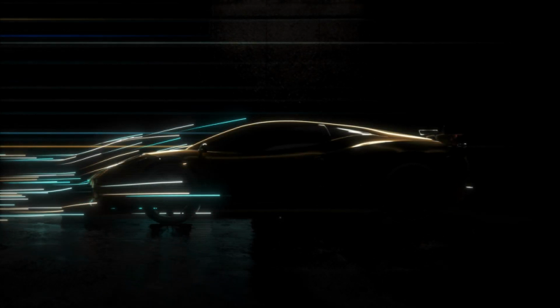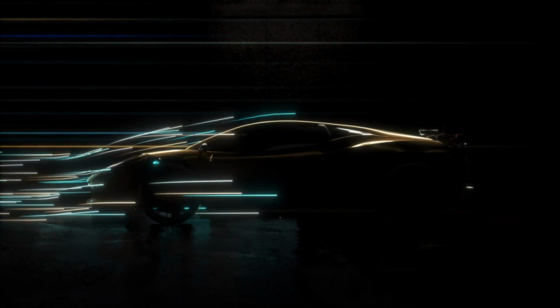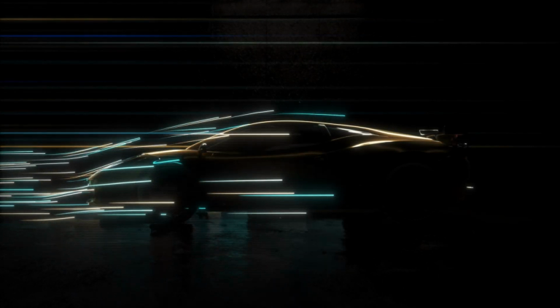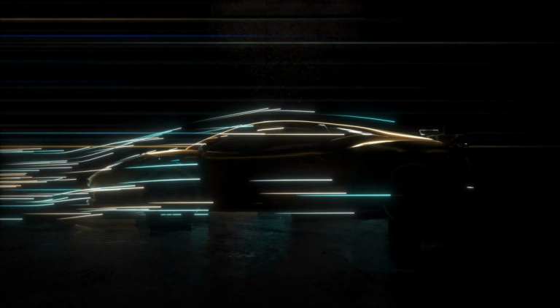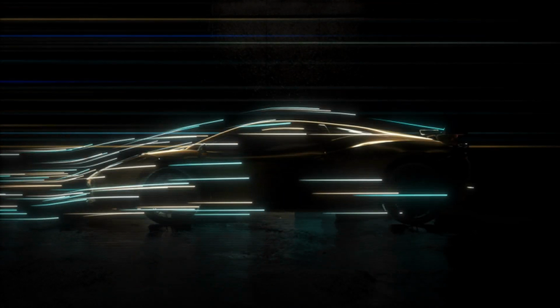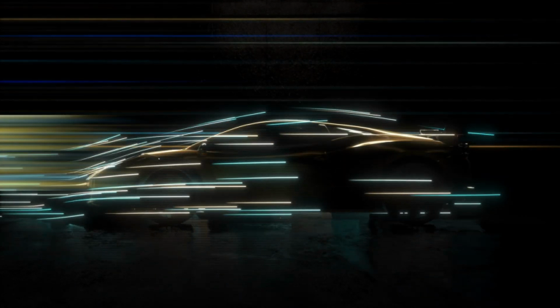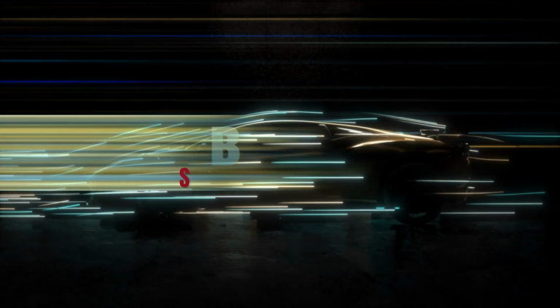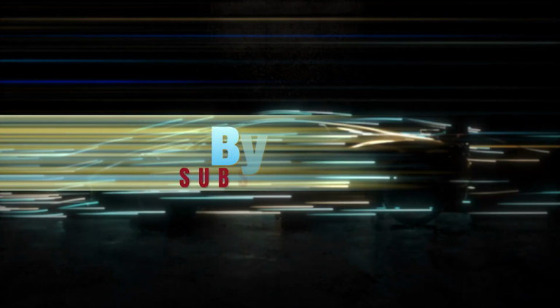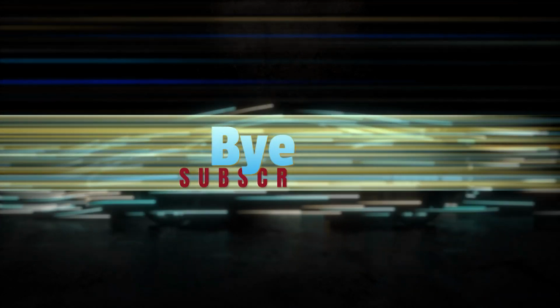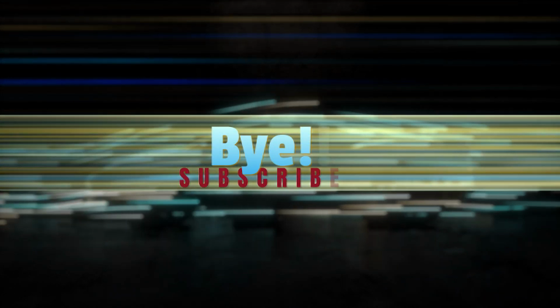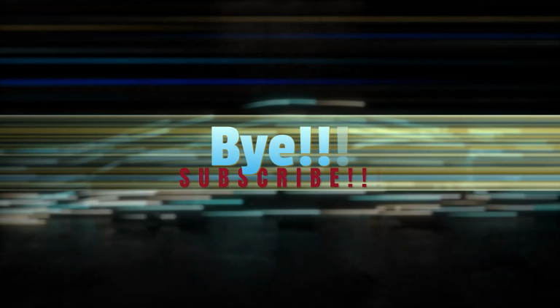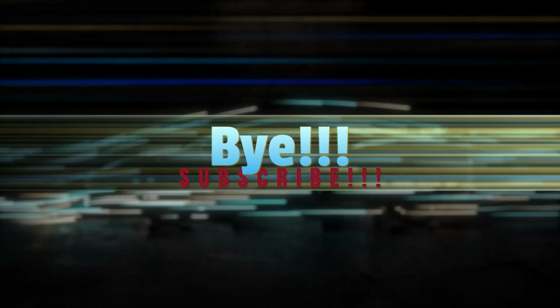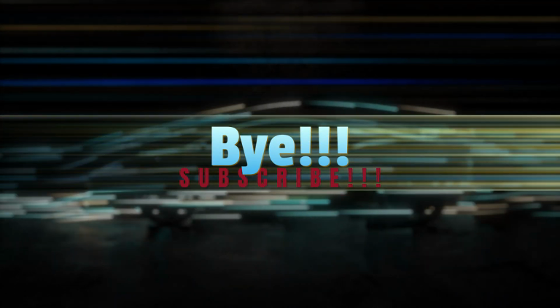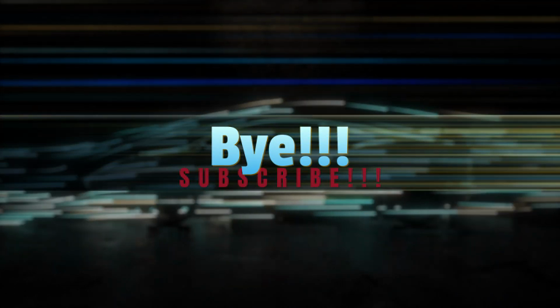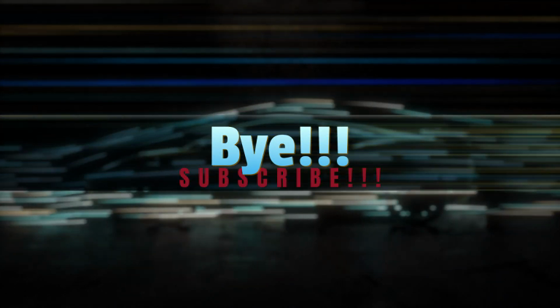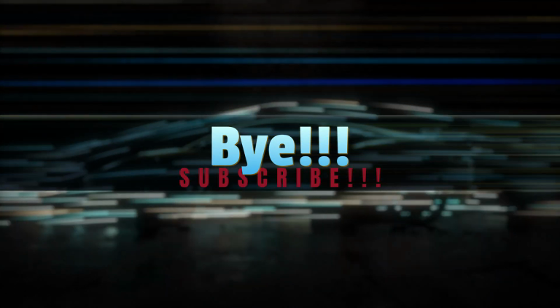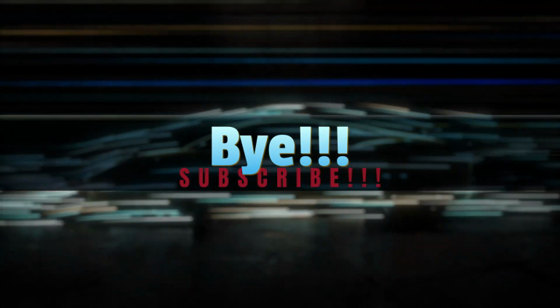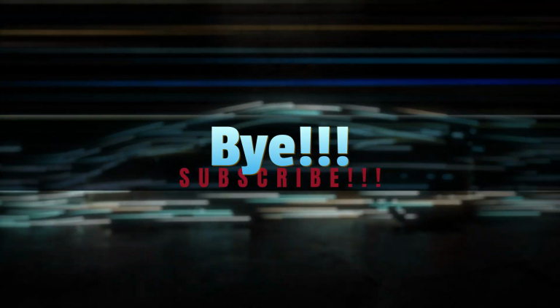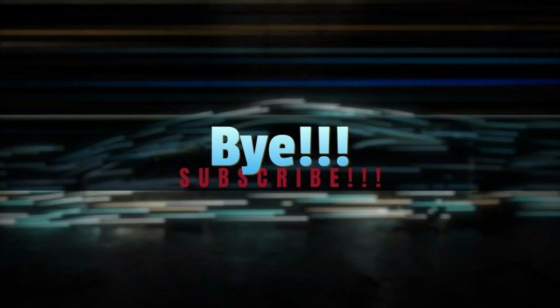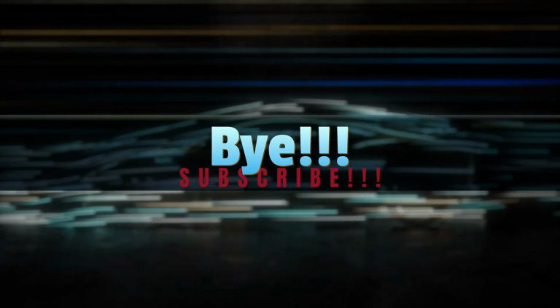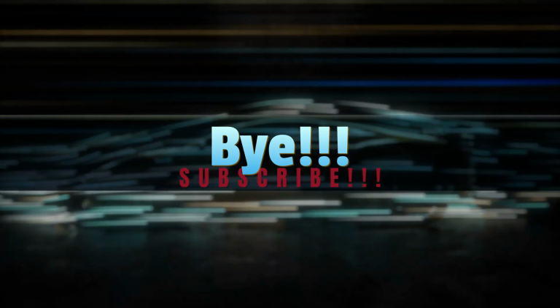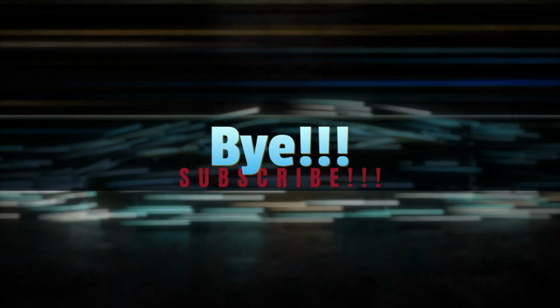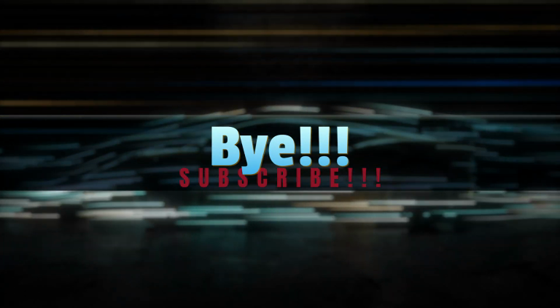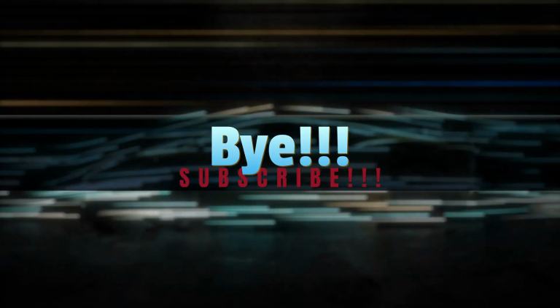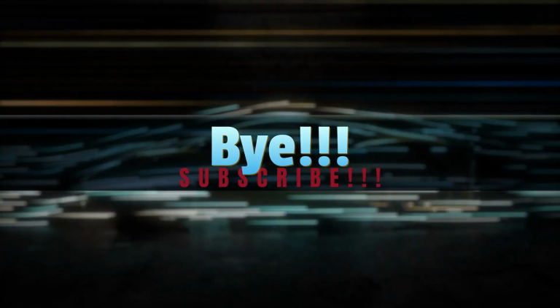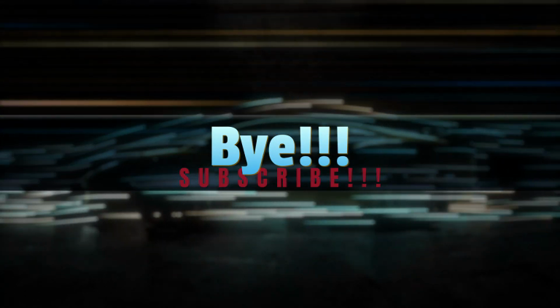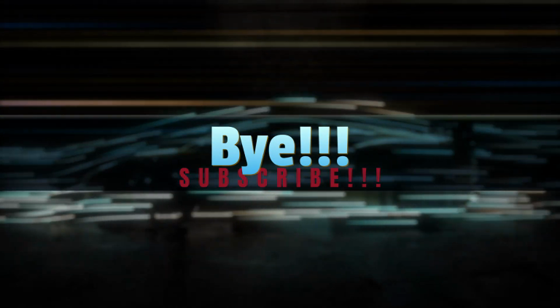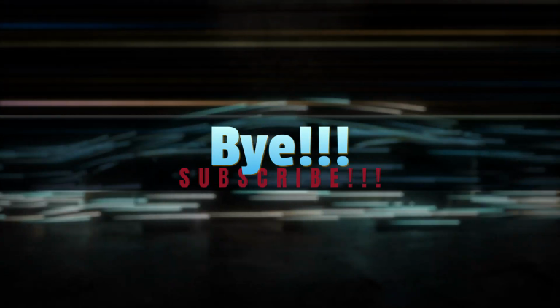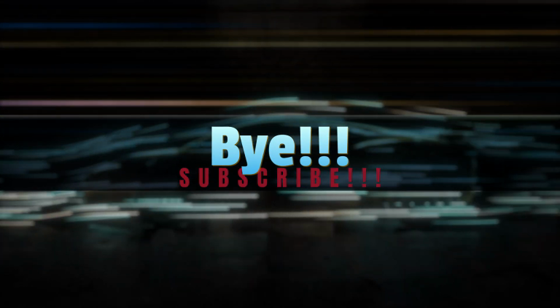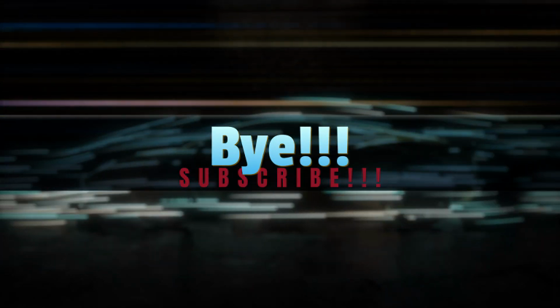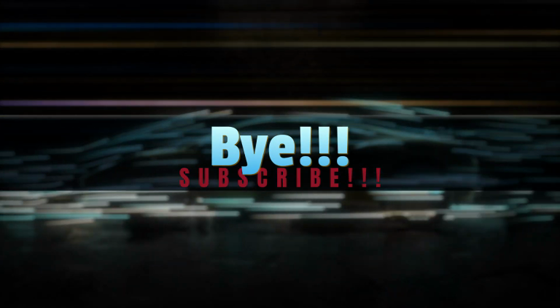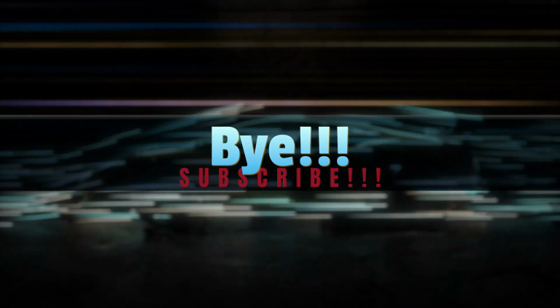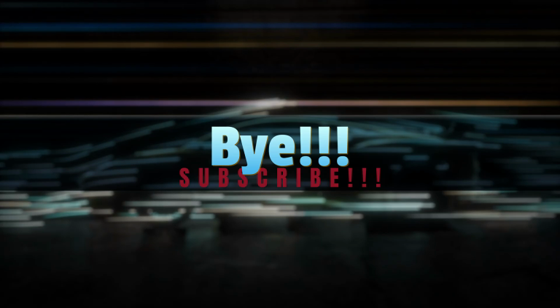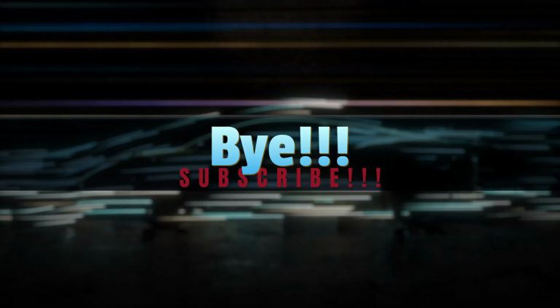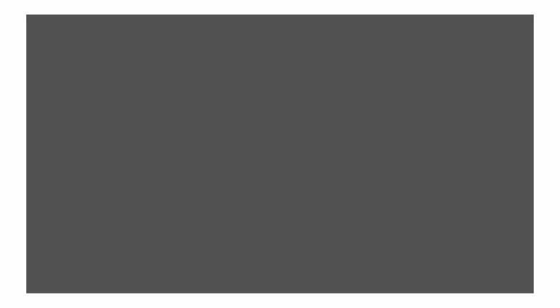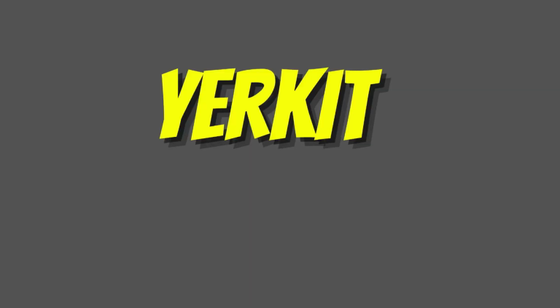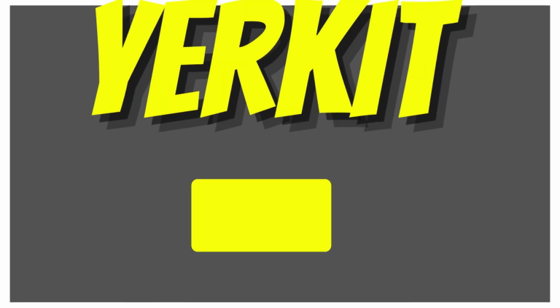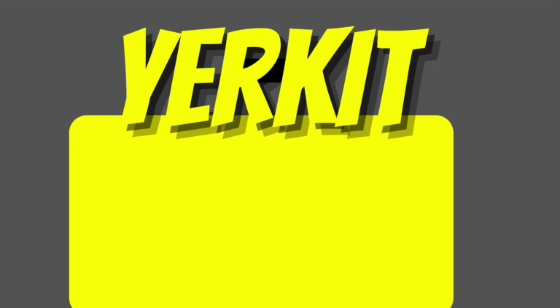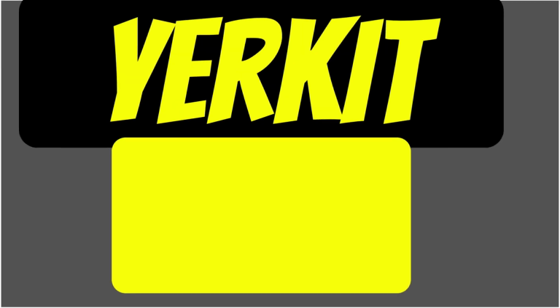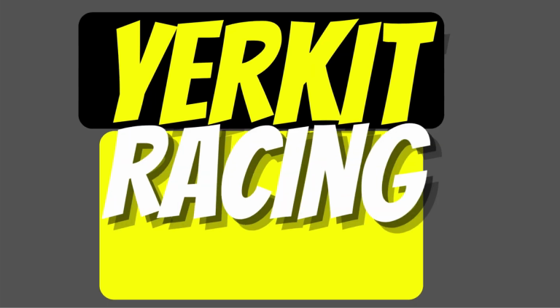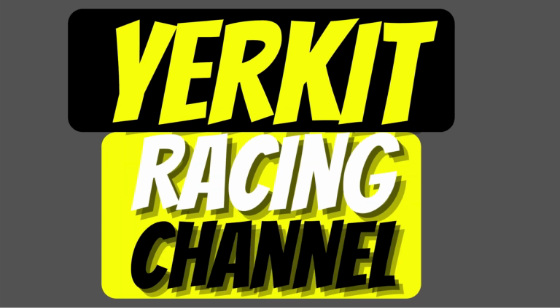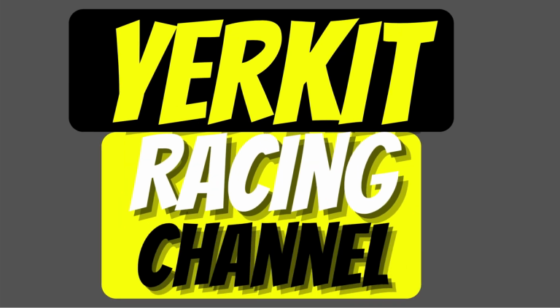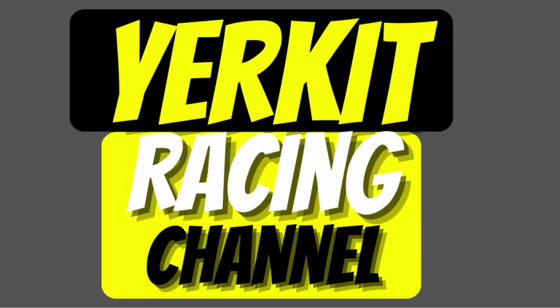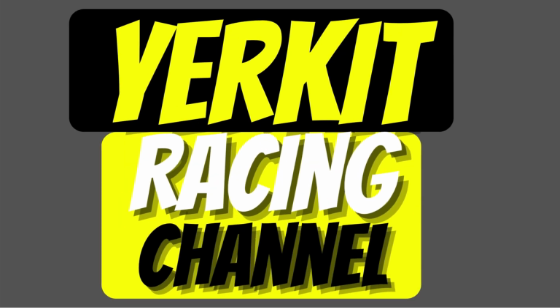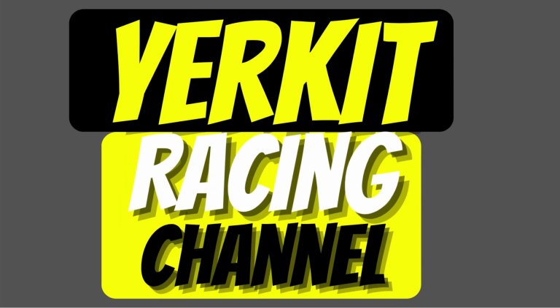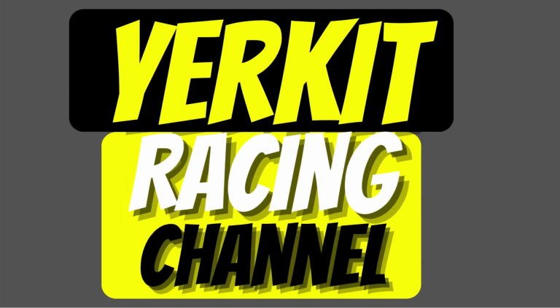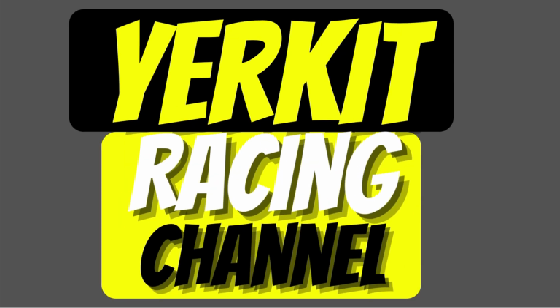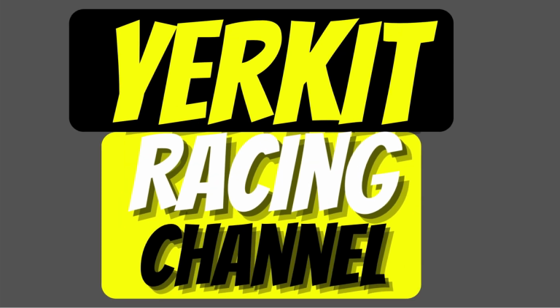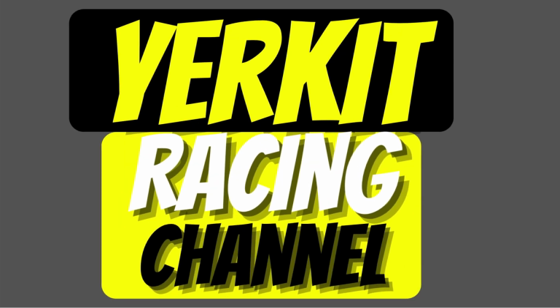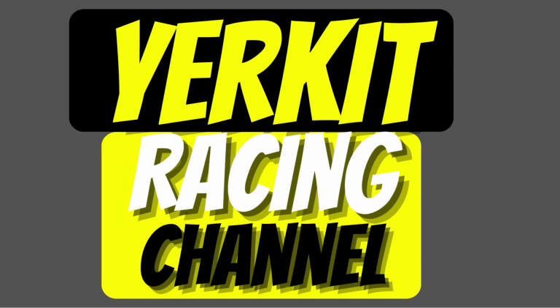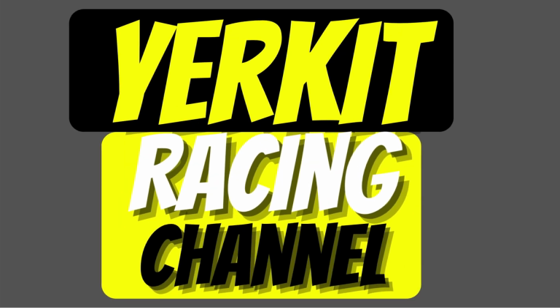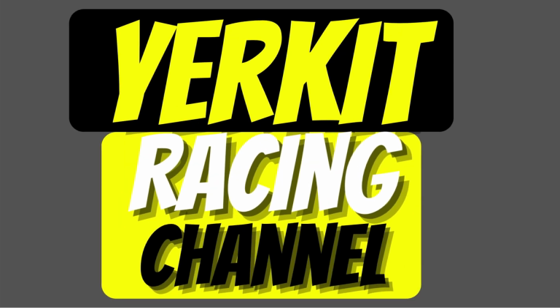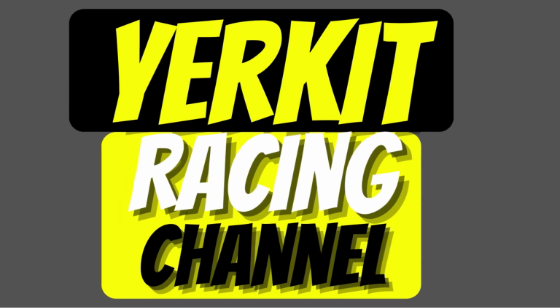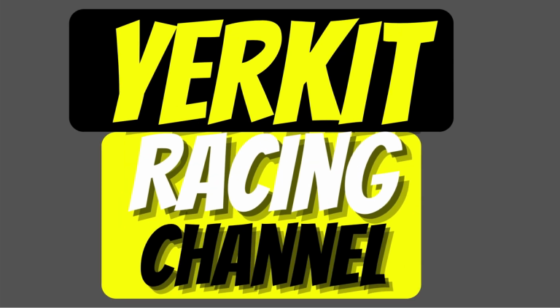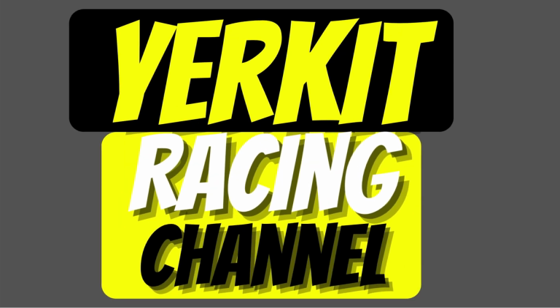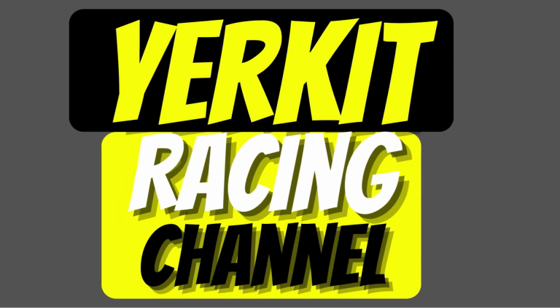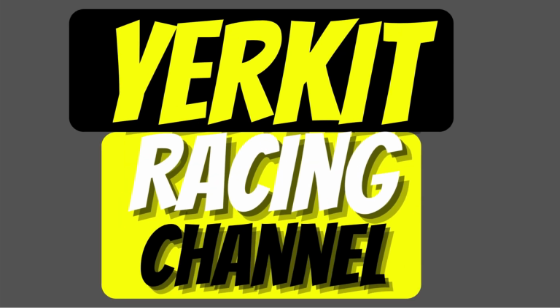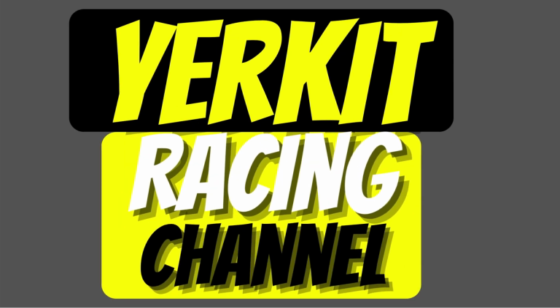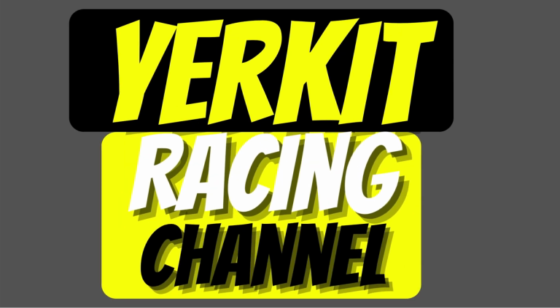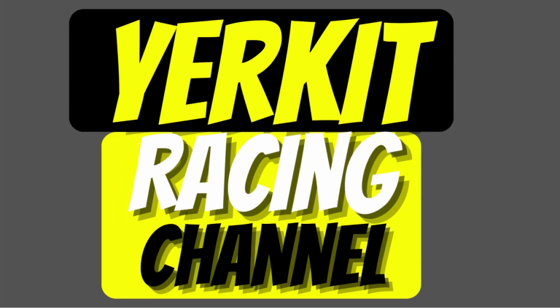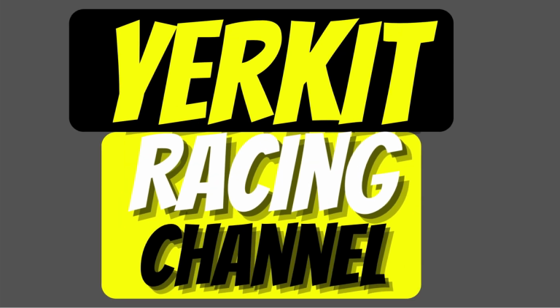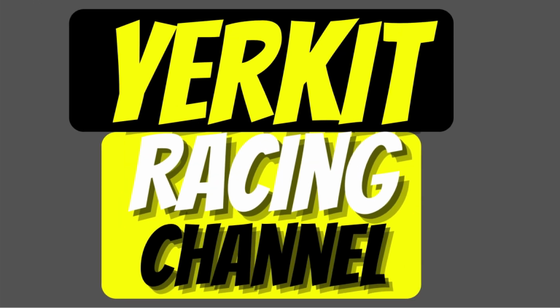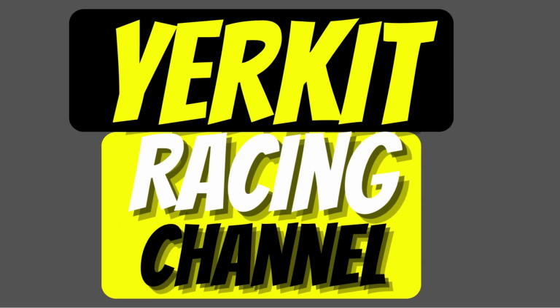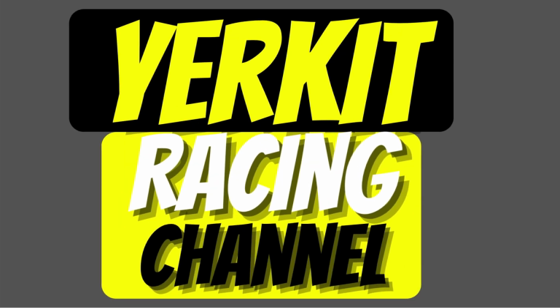Alright guys, that's what I'm doing for this one. If you enjoyed the video, give us a like below and subscribe. We'll see you on the next one.